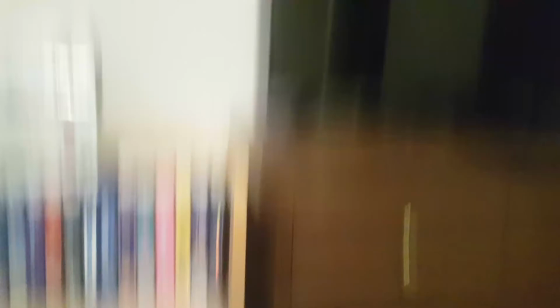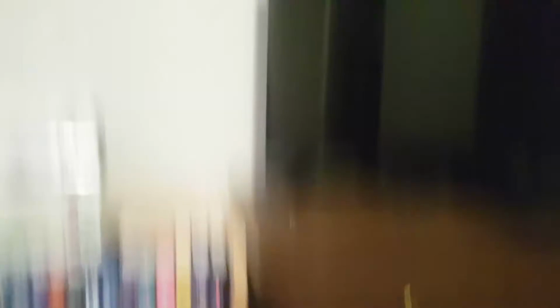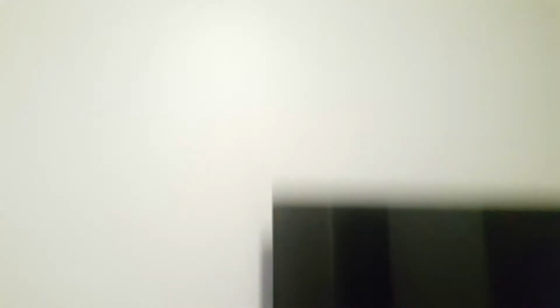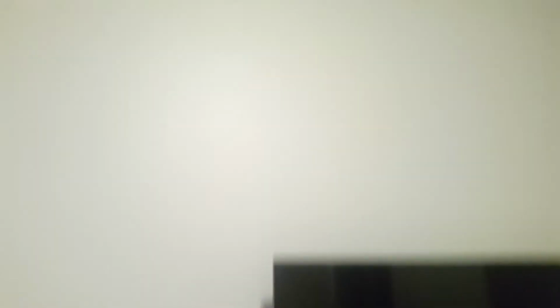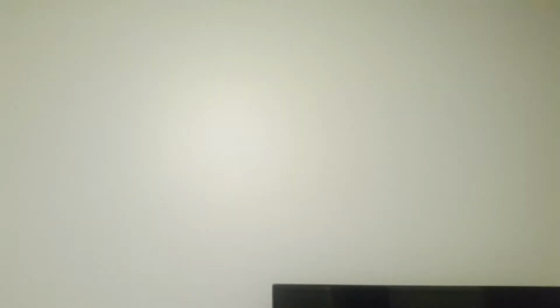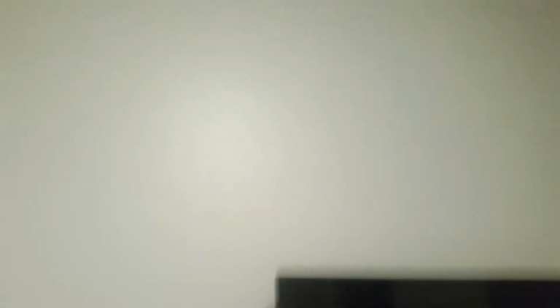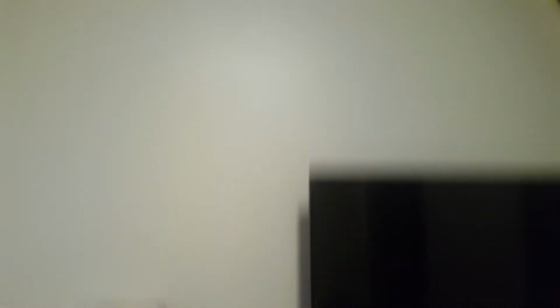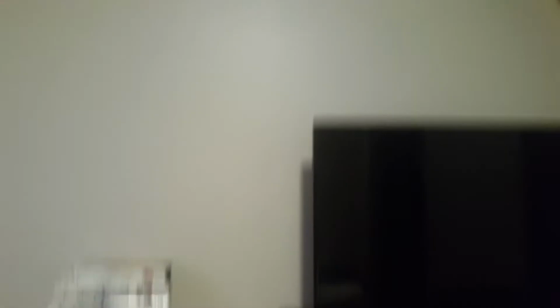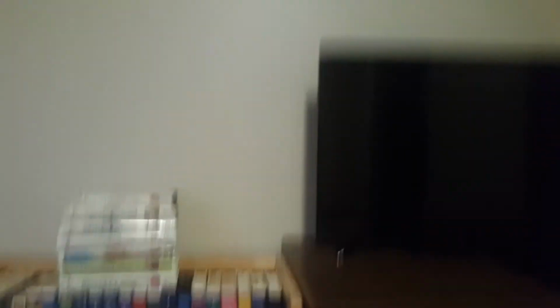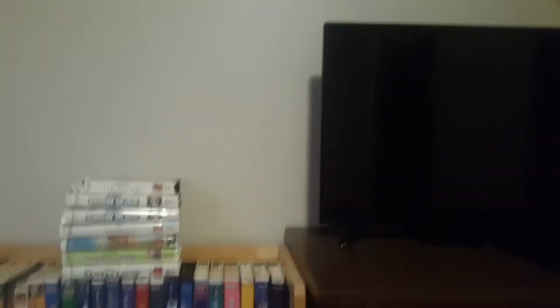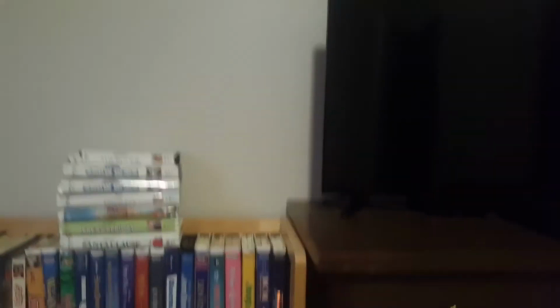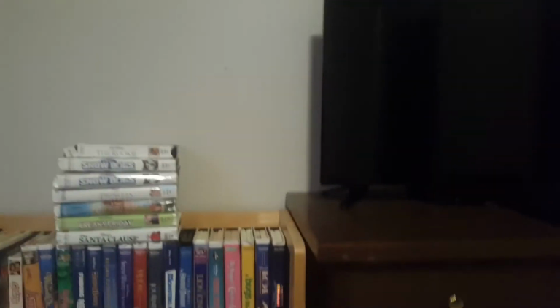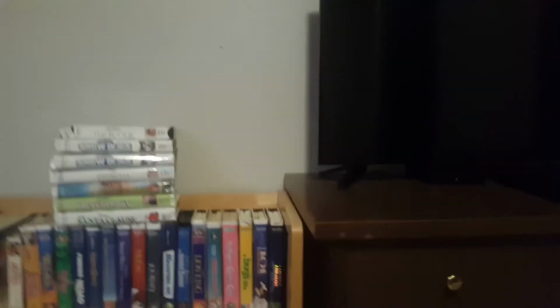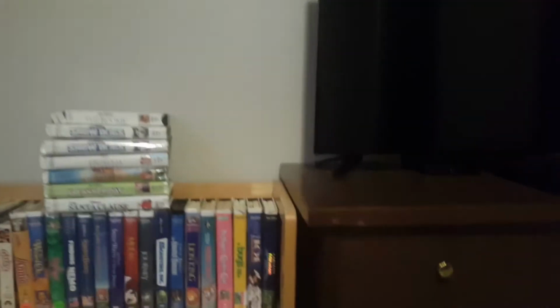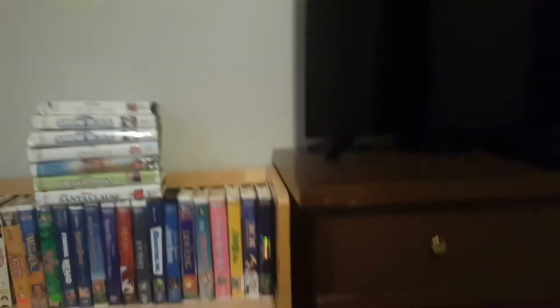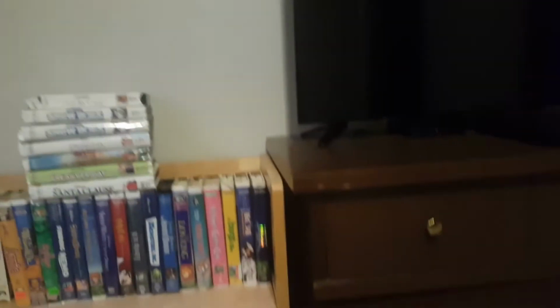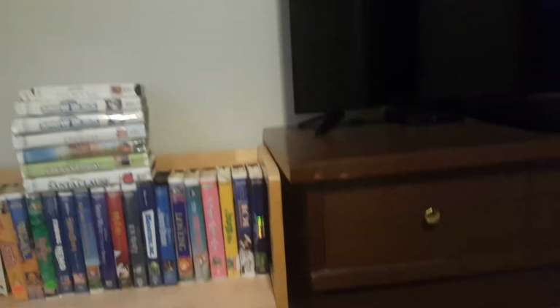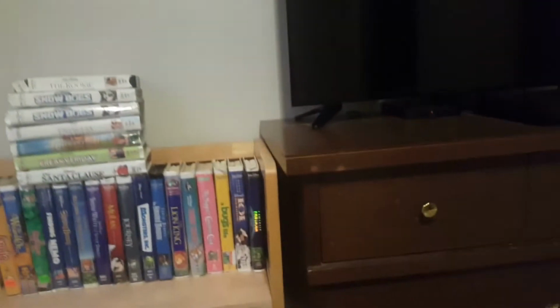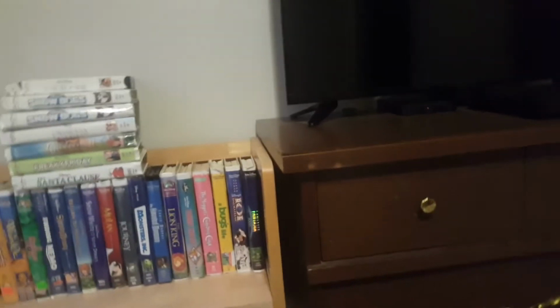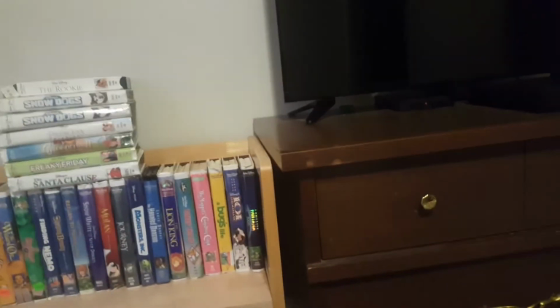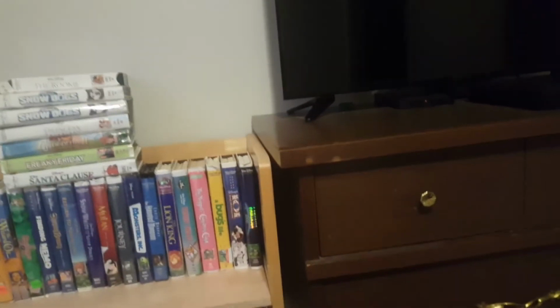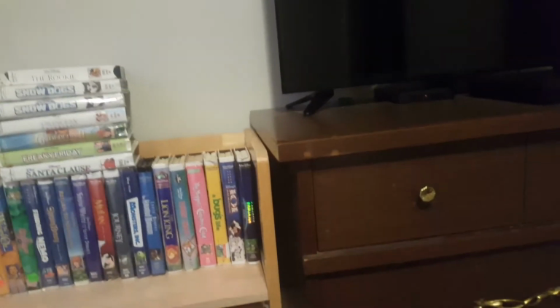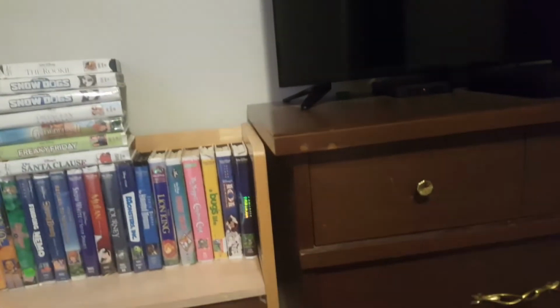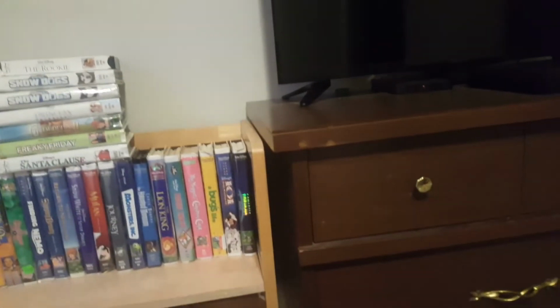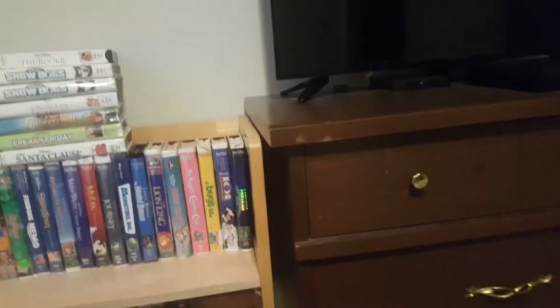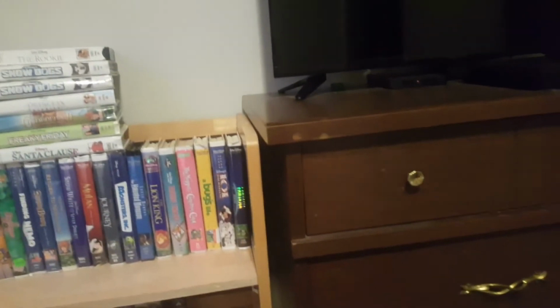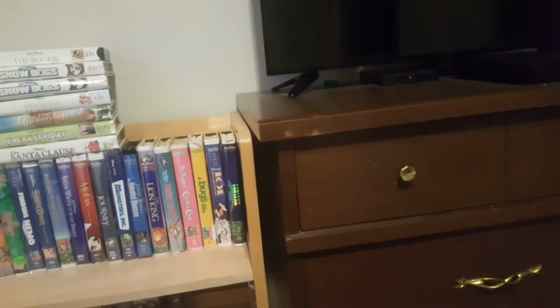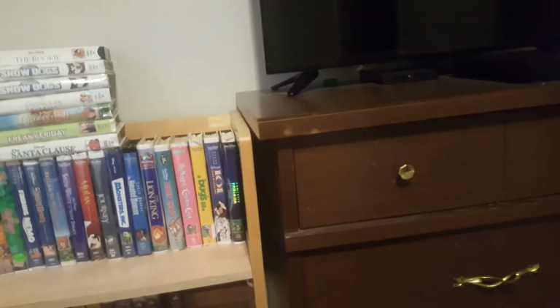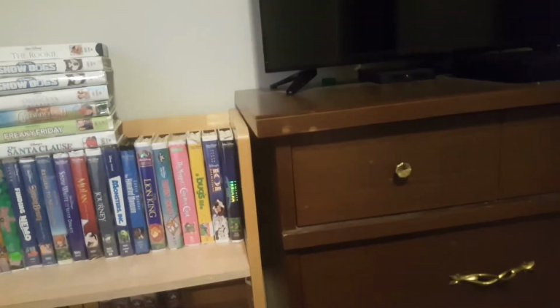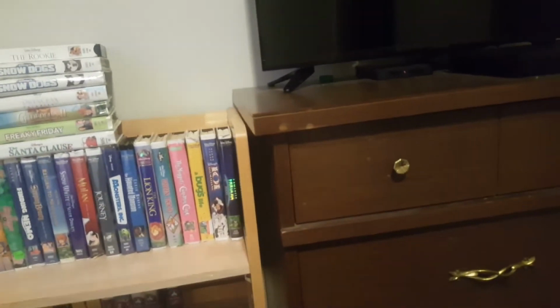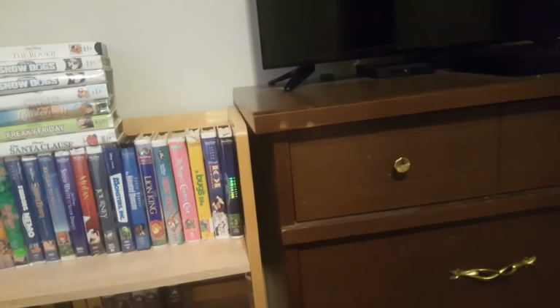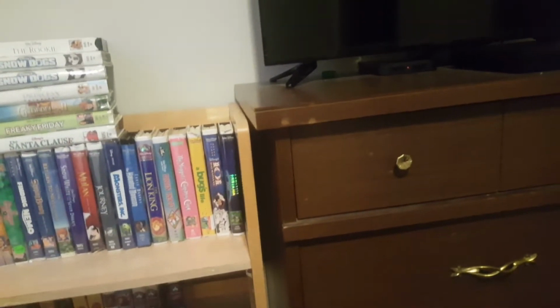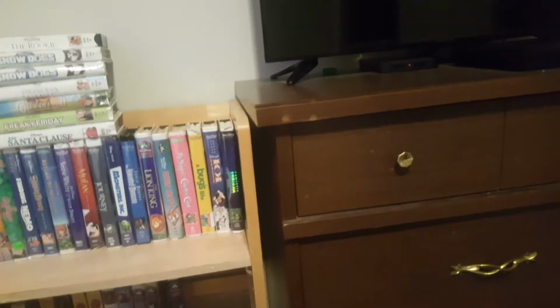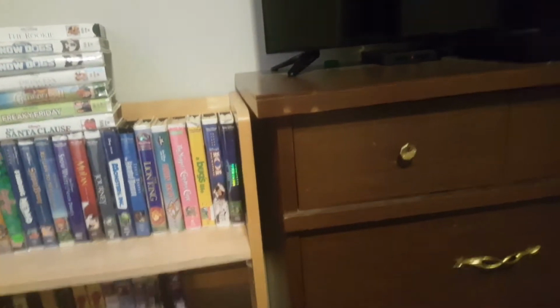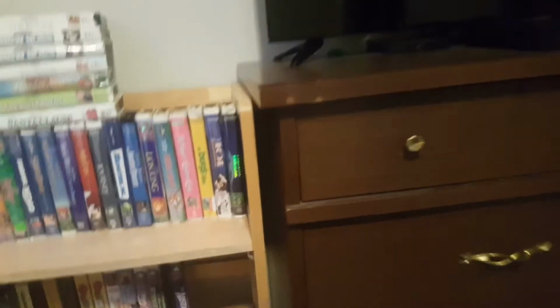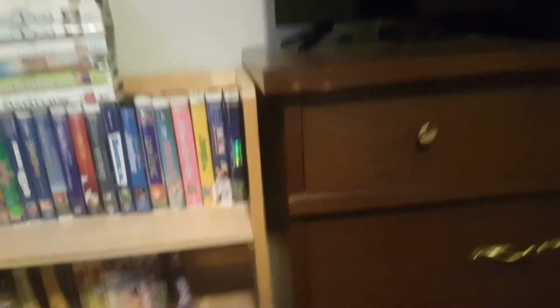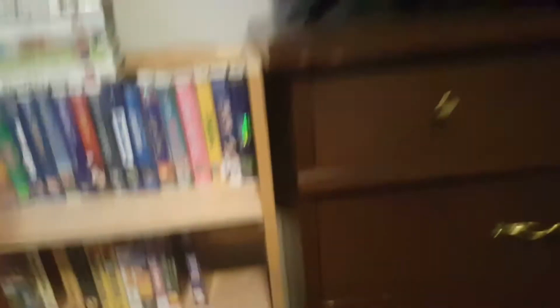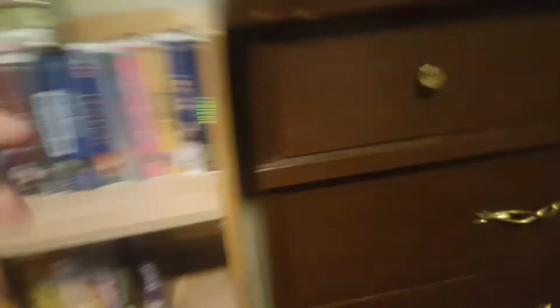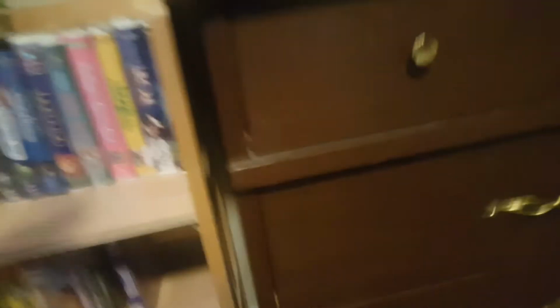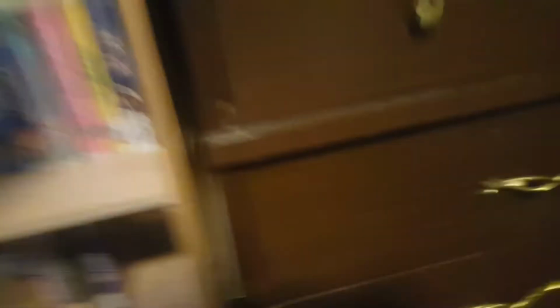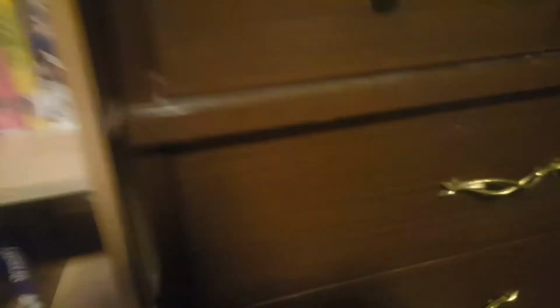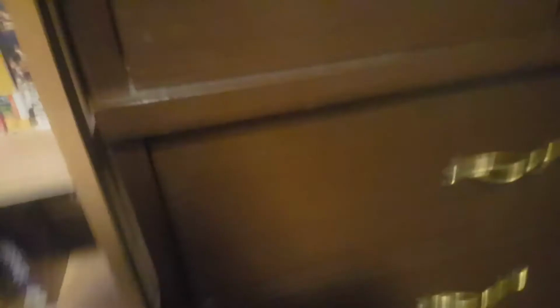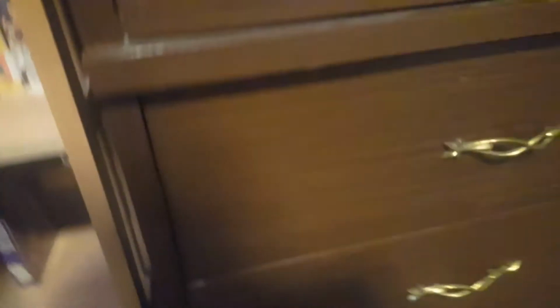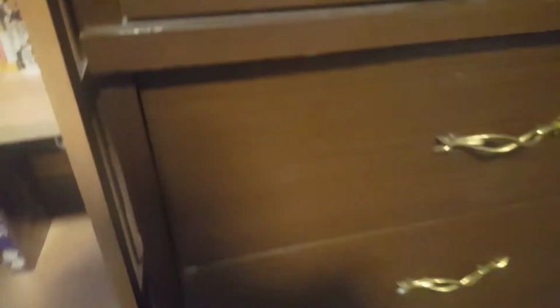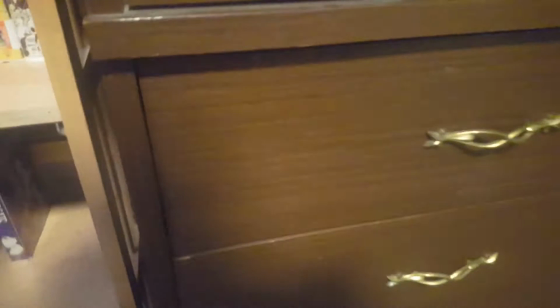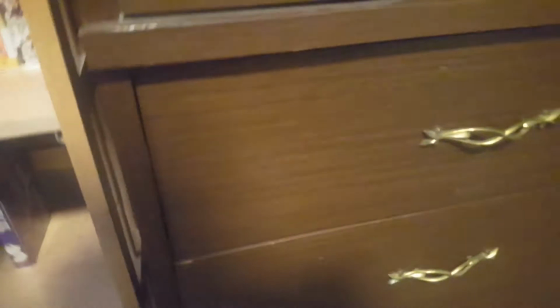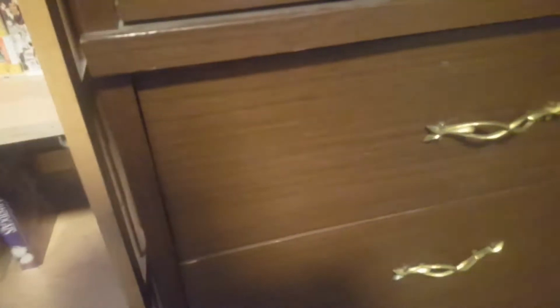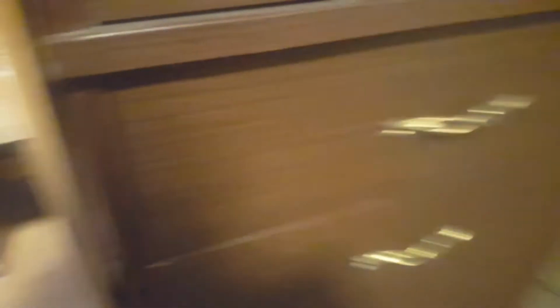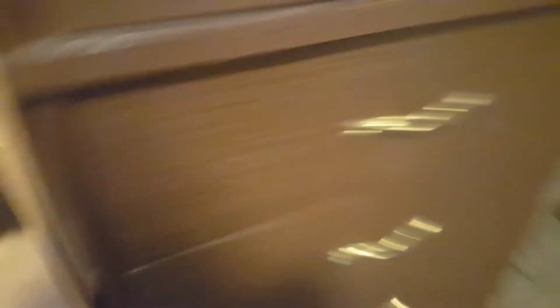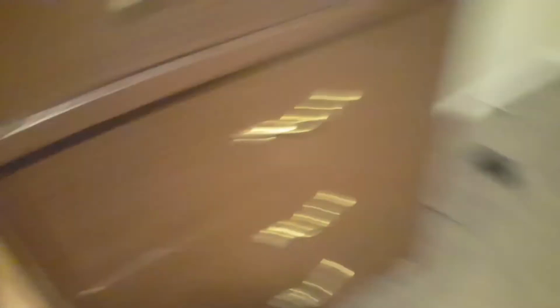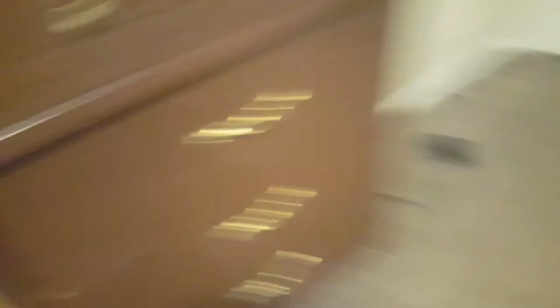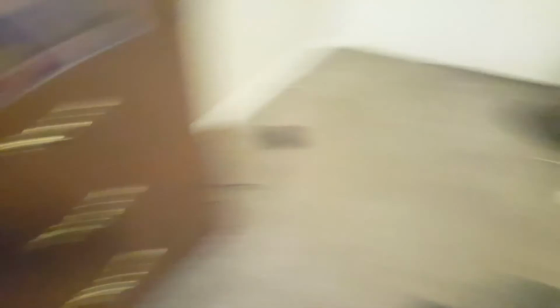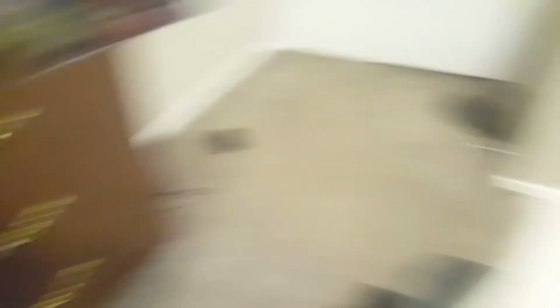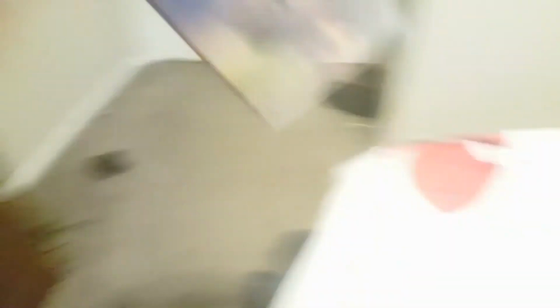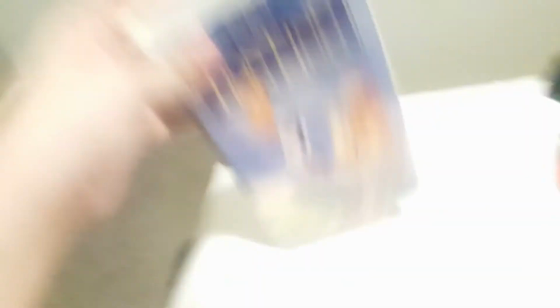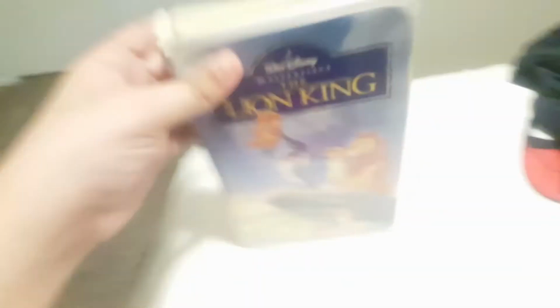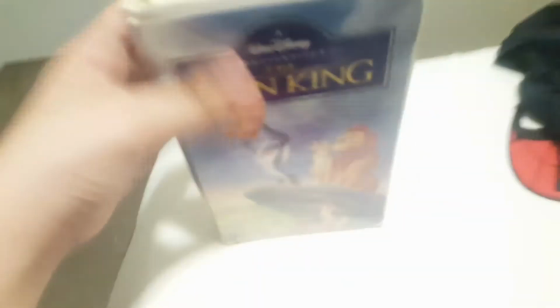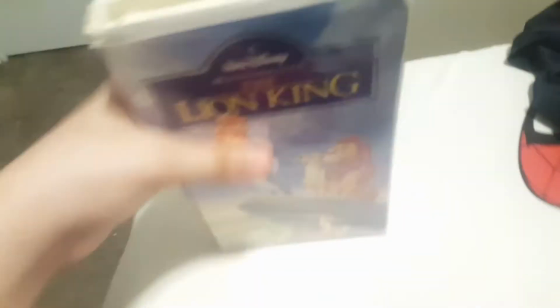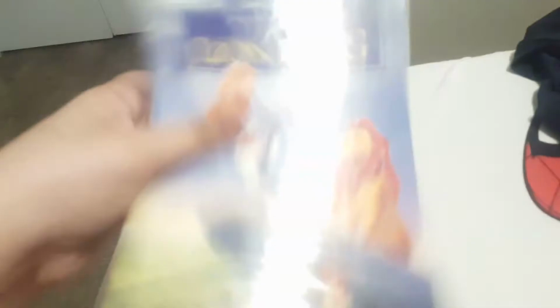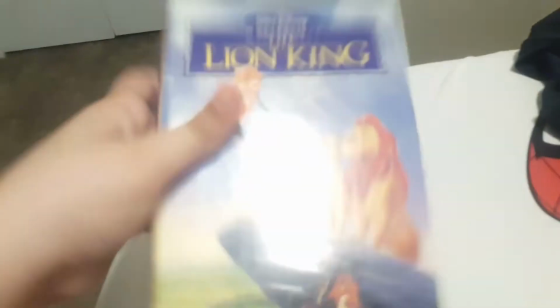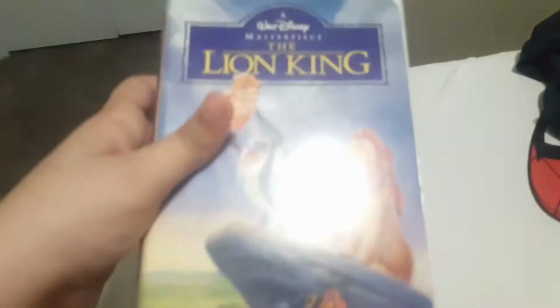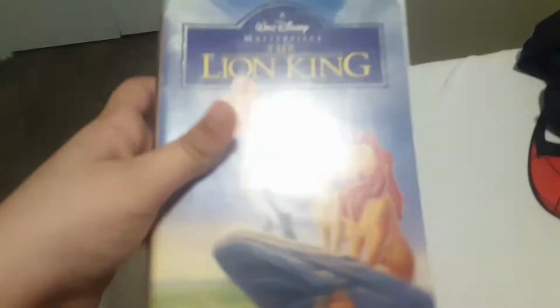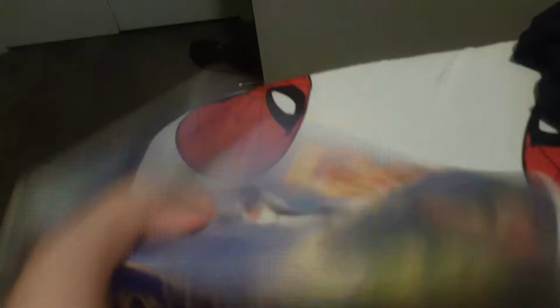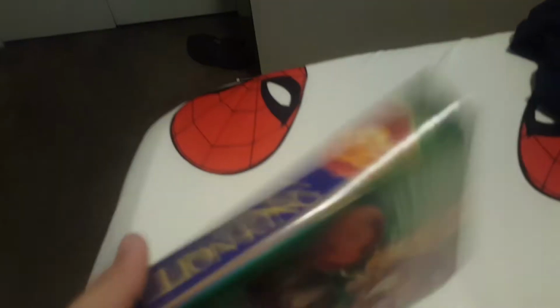Here's my huge Walt Disney's Masterpiece Collection. Let's get started. Starting with the 1995 VHS of The Lion King.